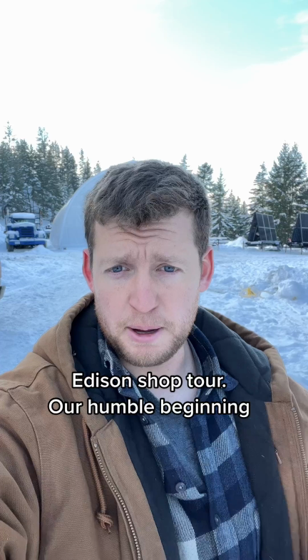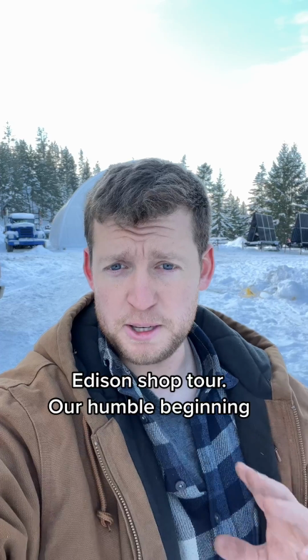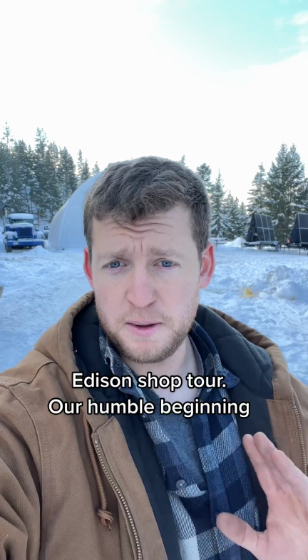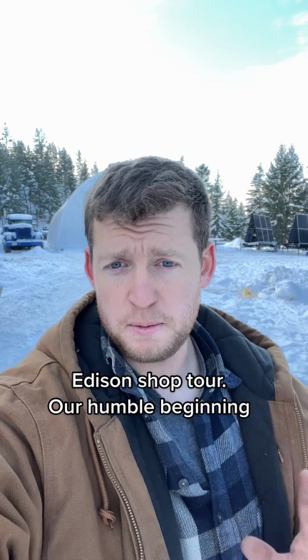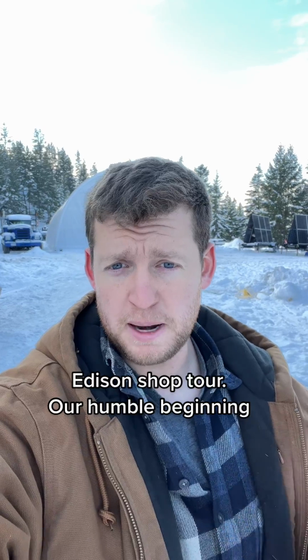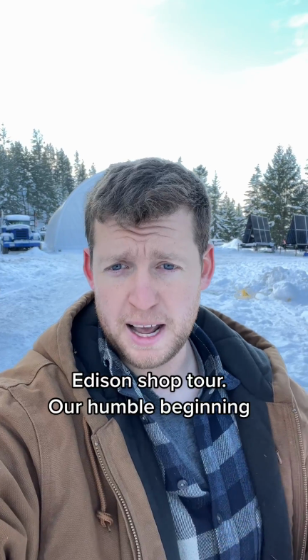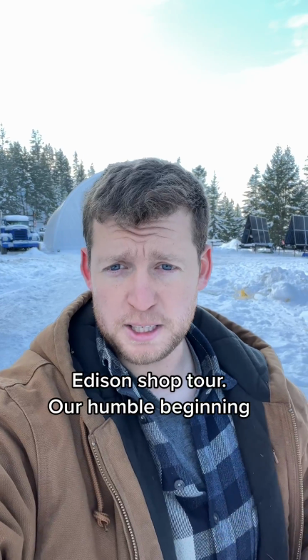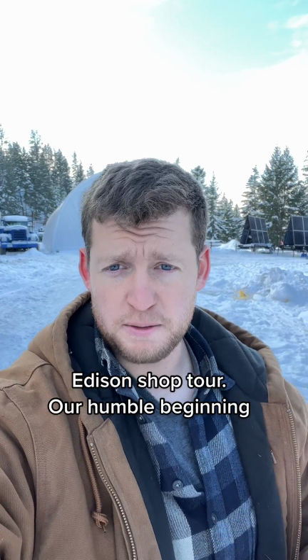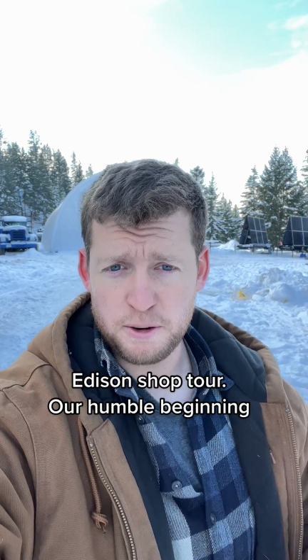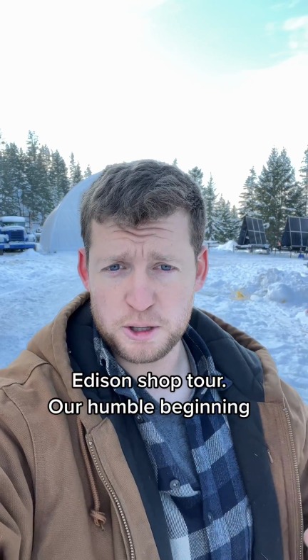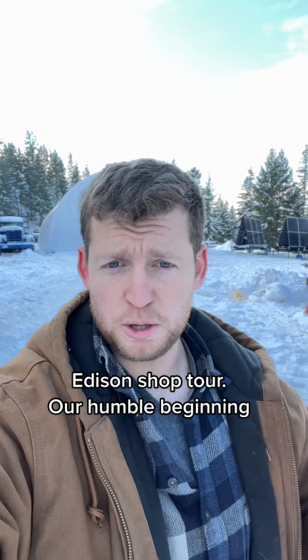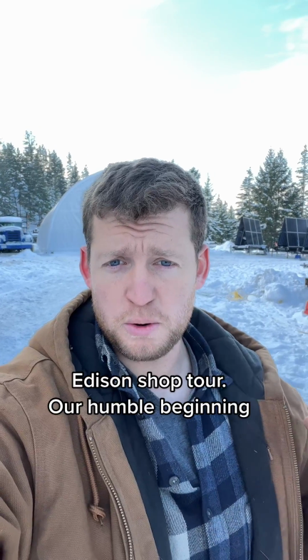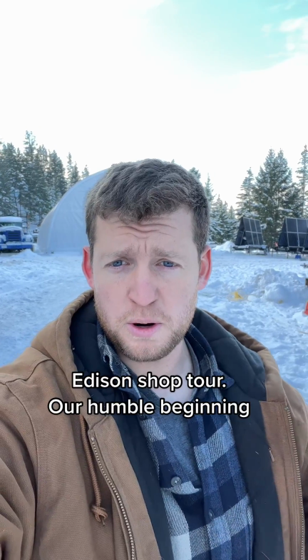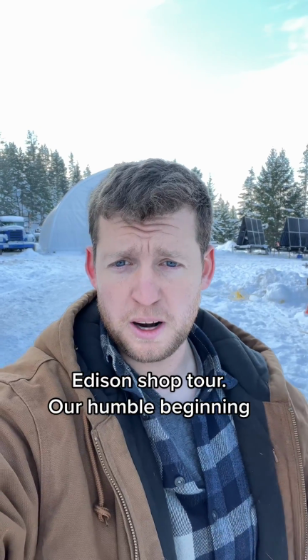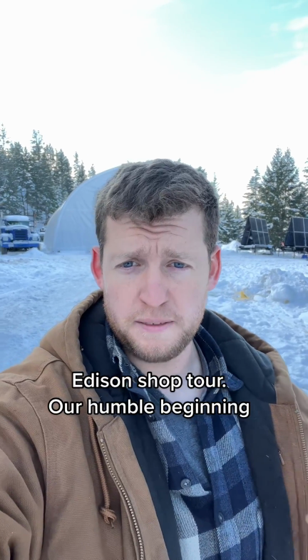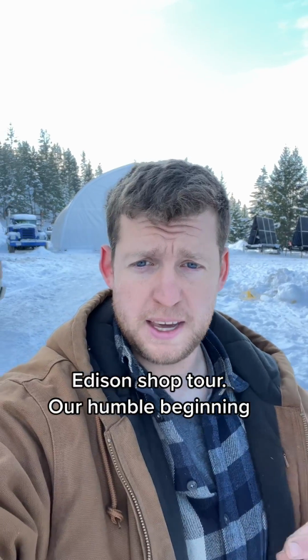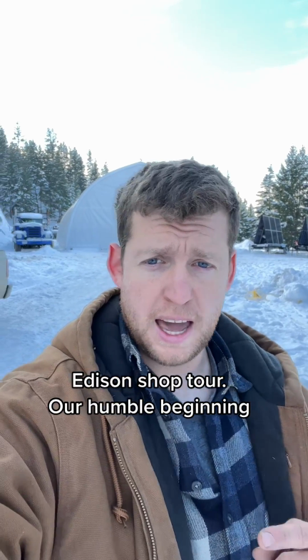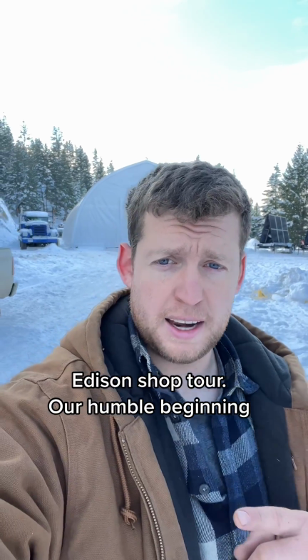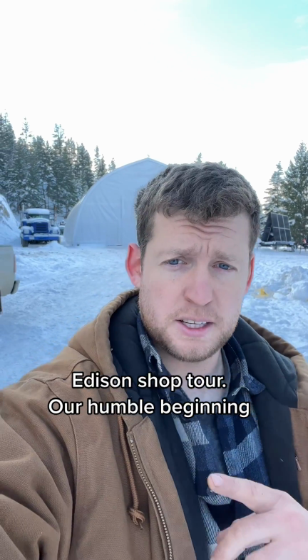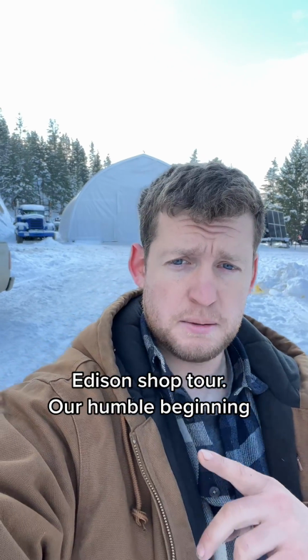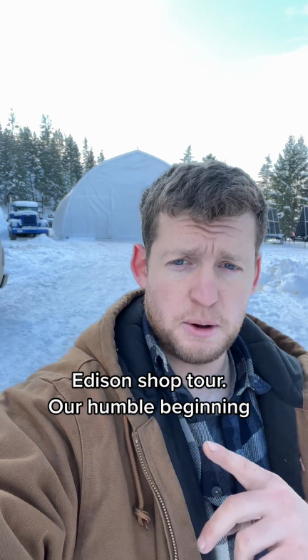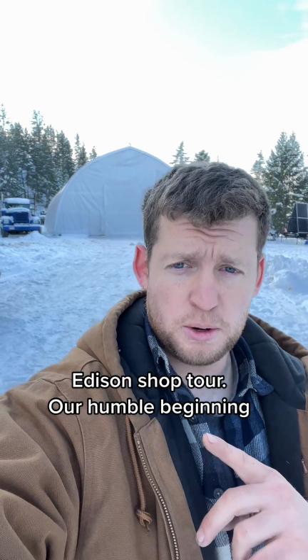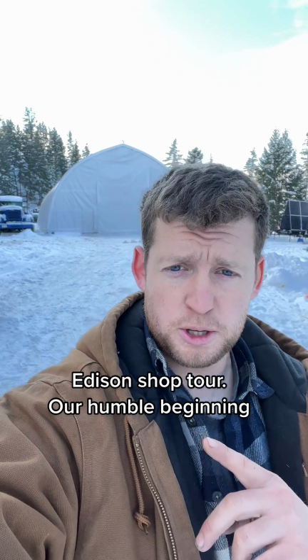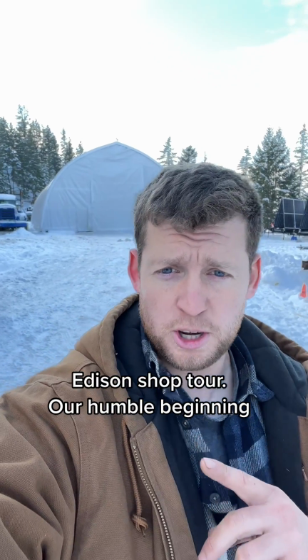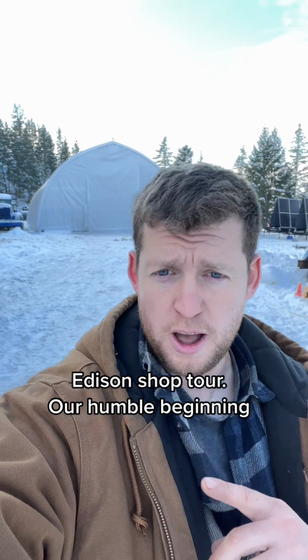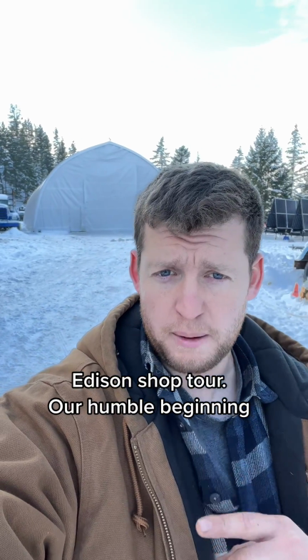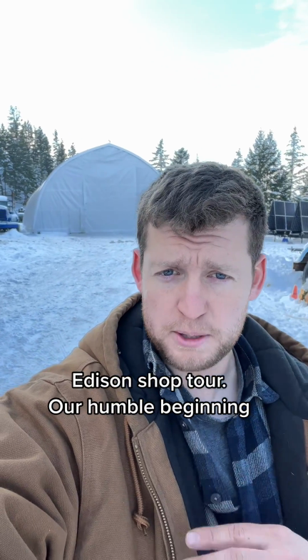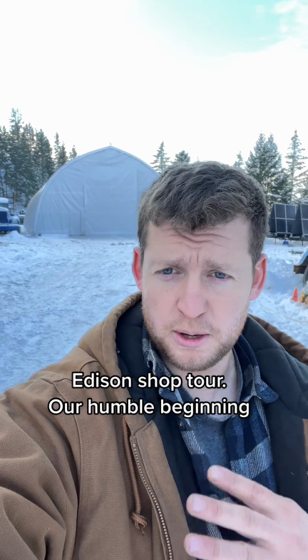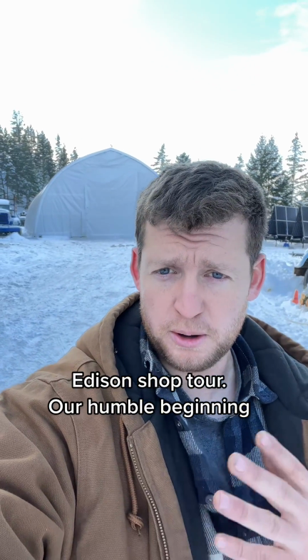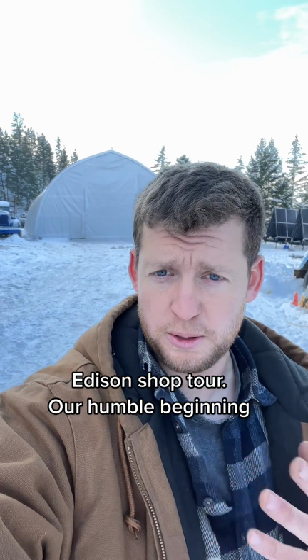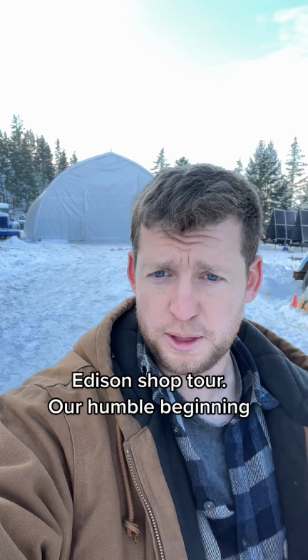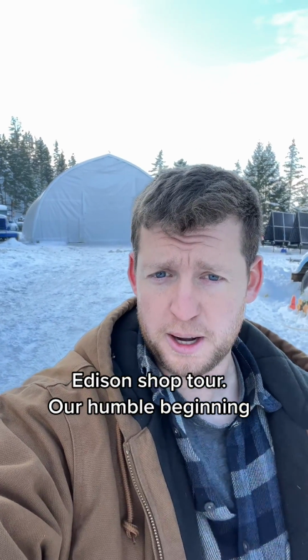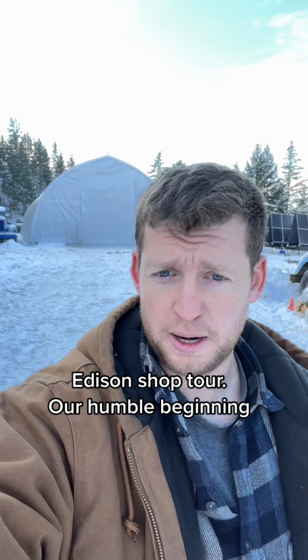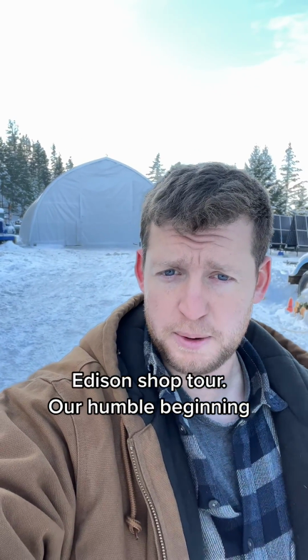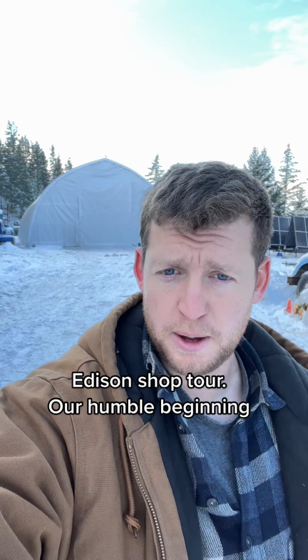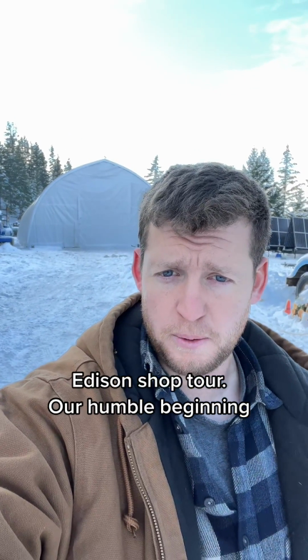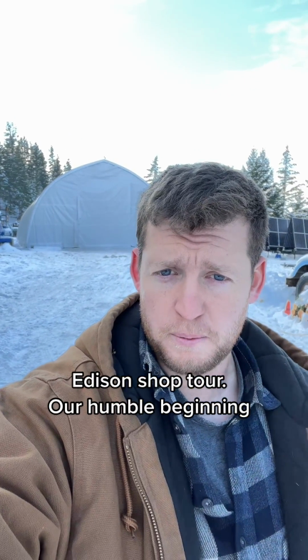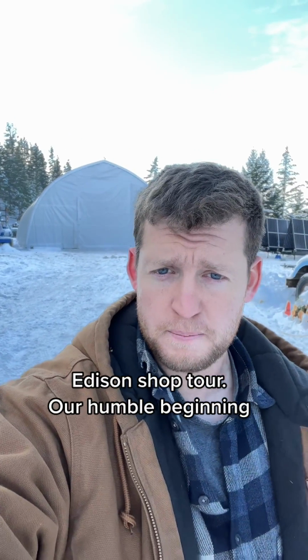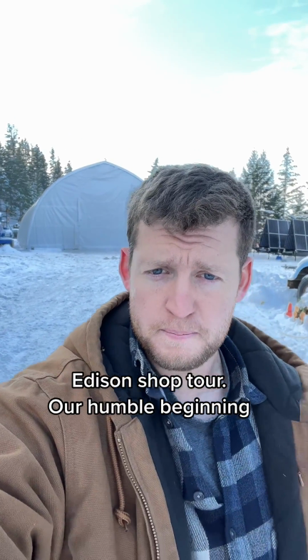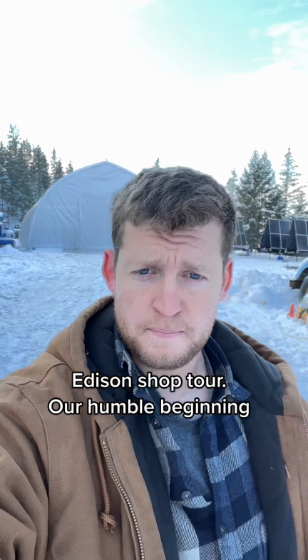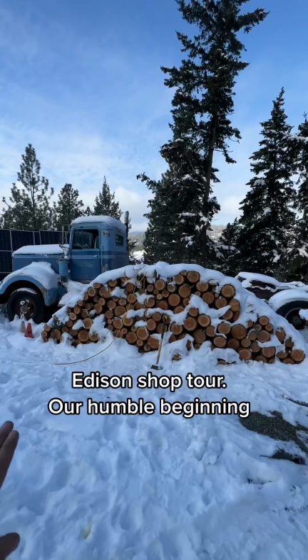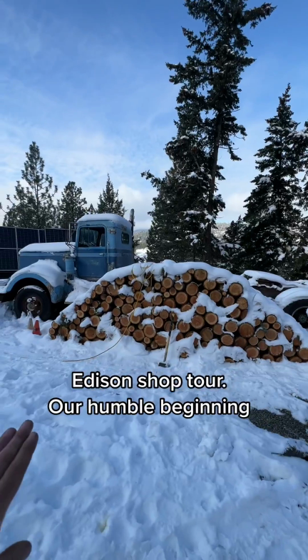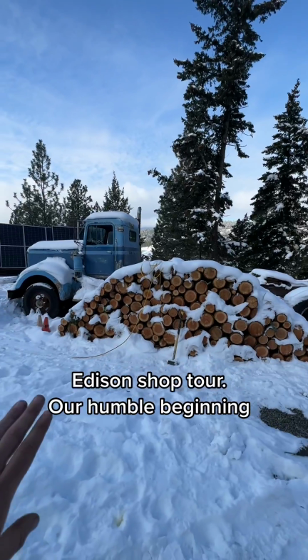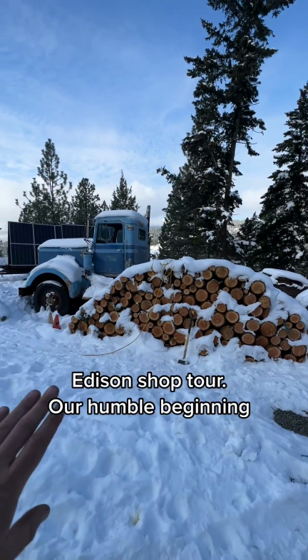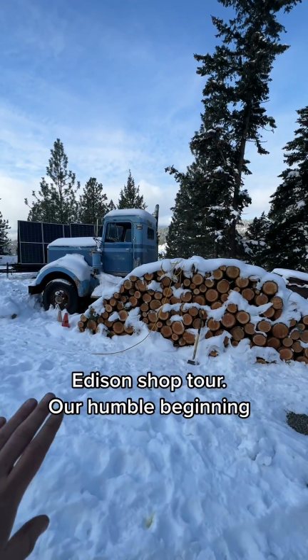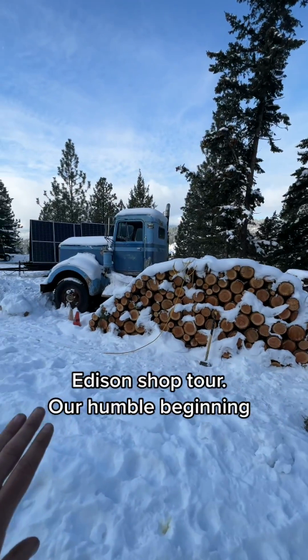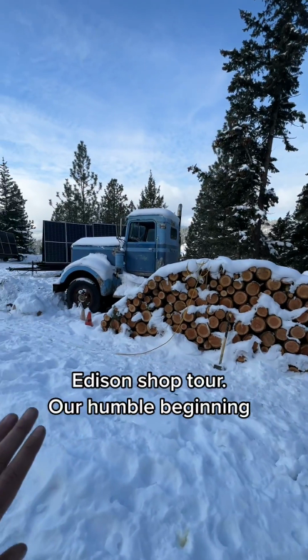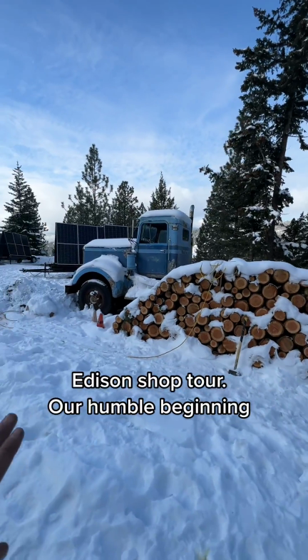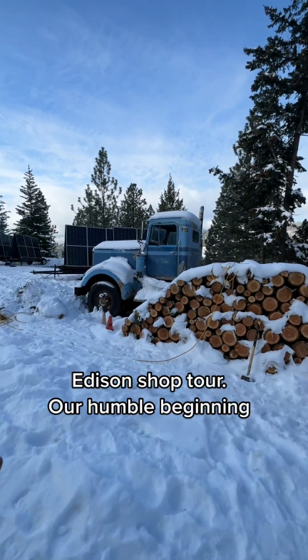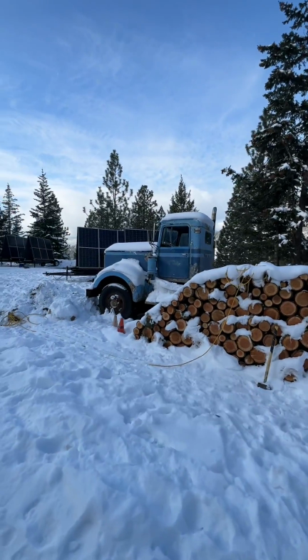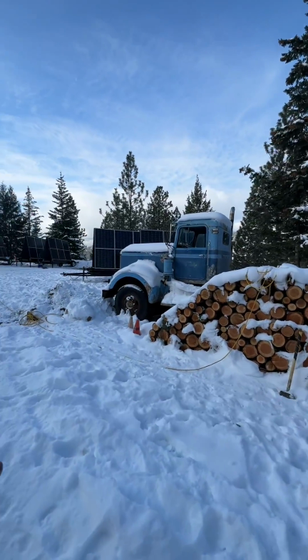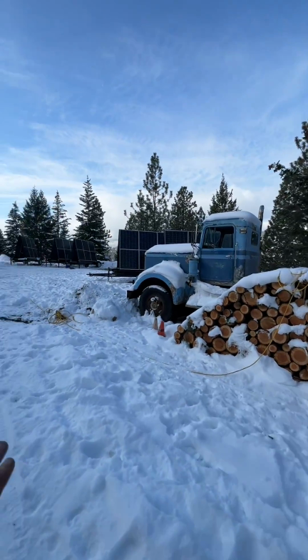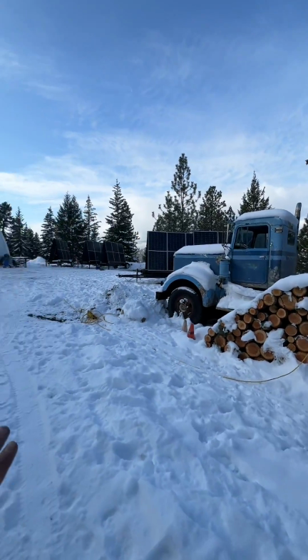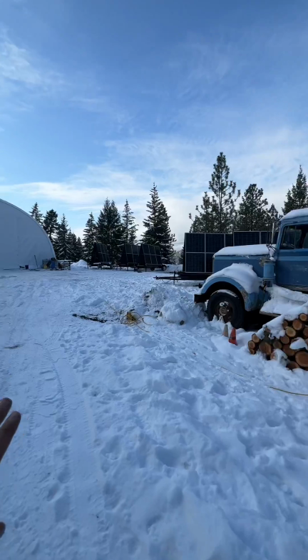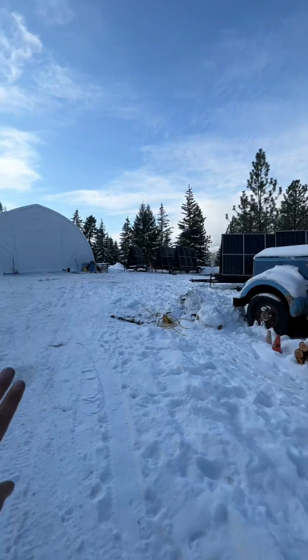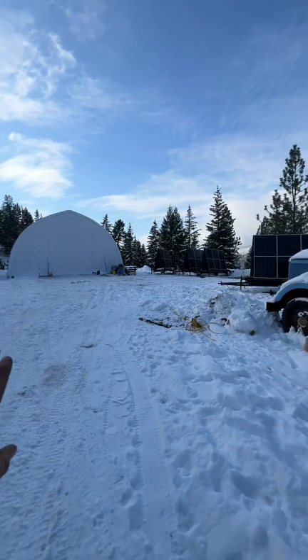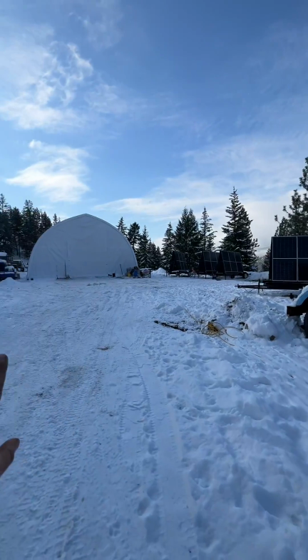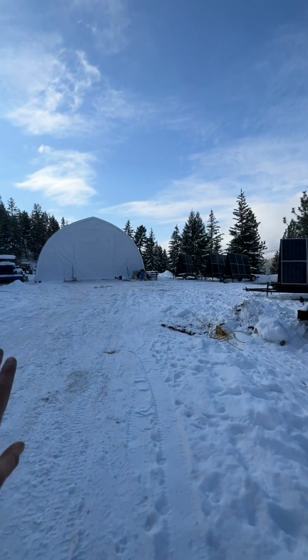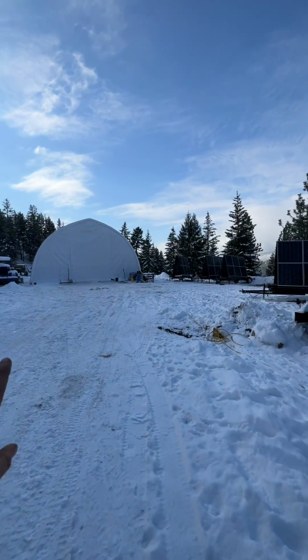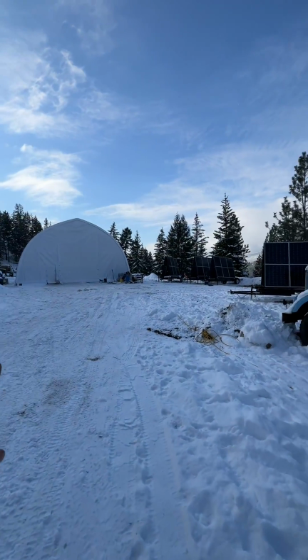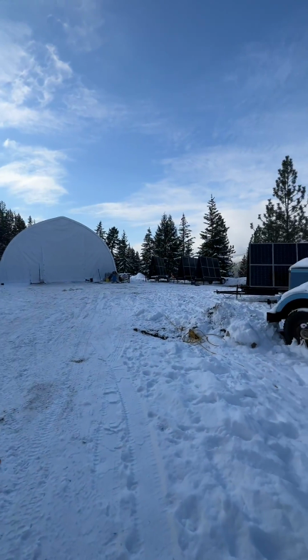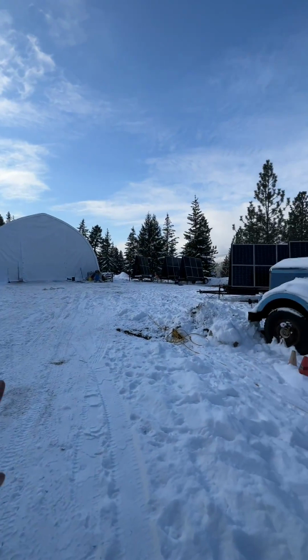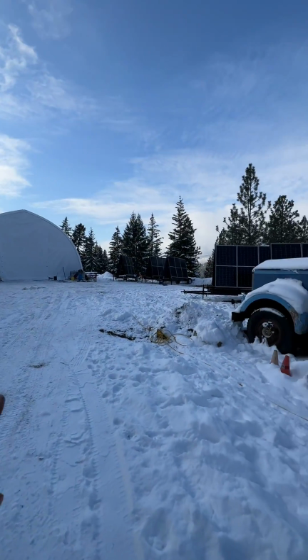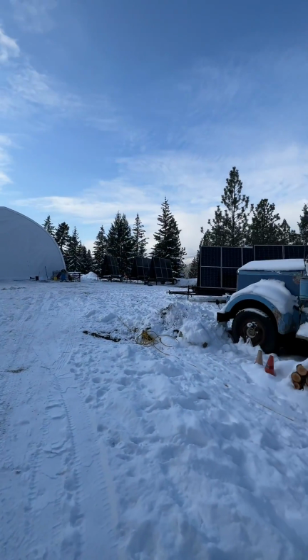A bunch of you have been asking for a tour of the Edison Motors shop, so here we go. First off, we've got our firewood pile for heating the shop.